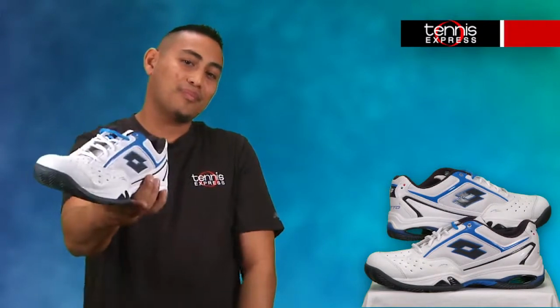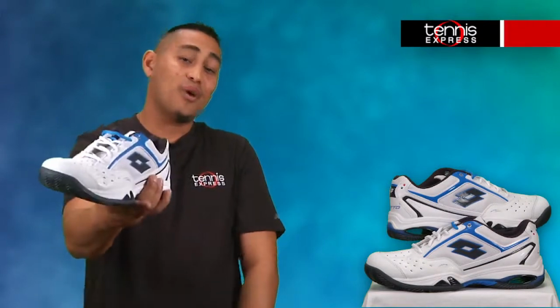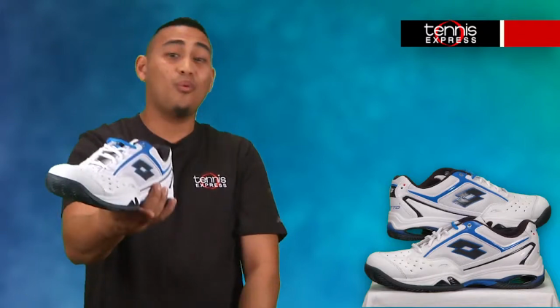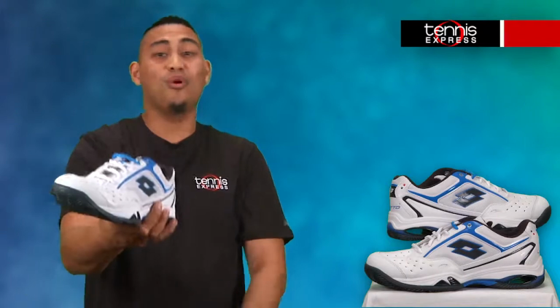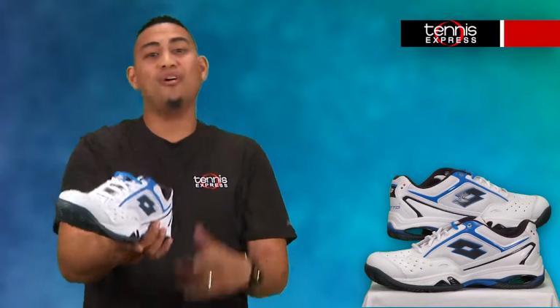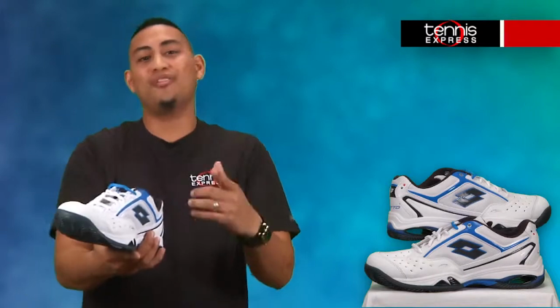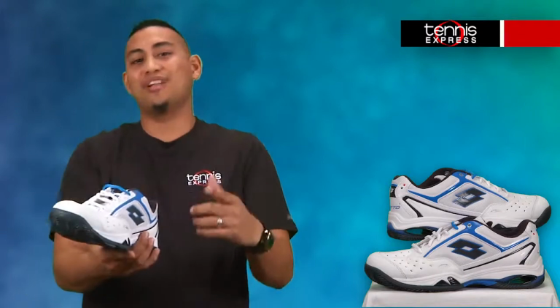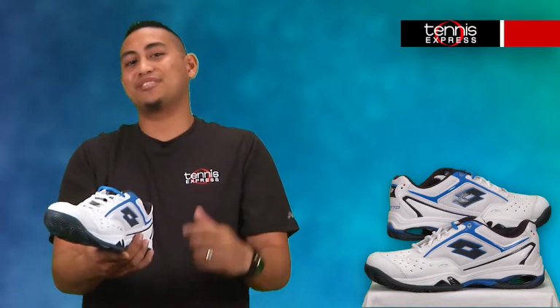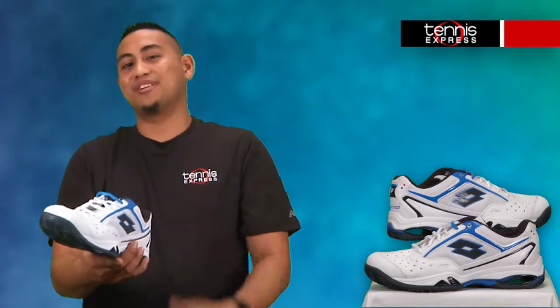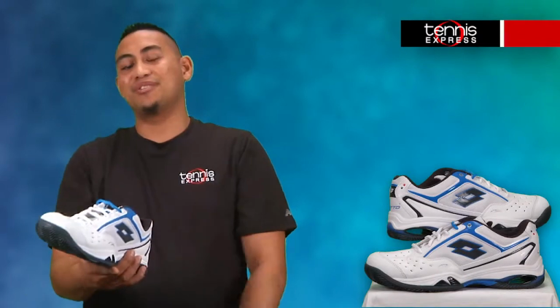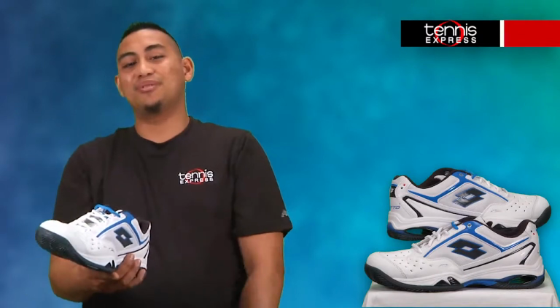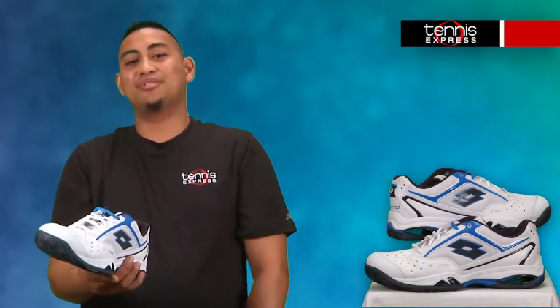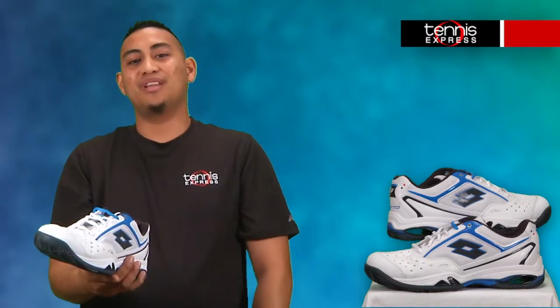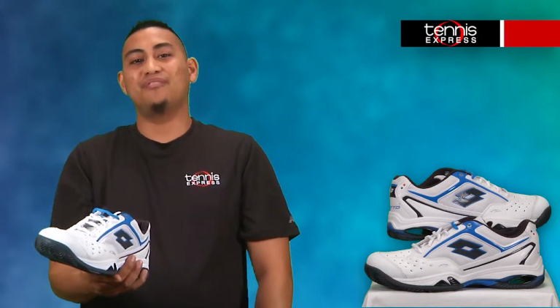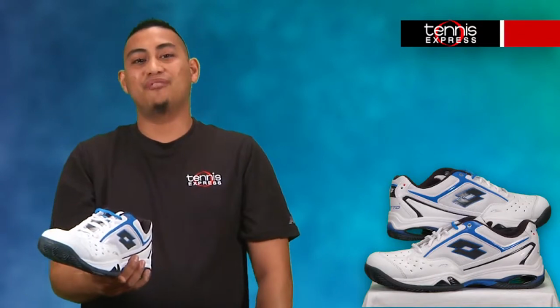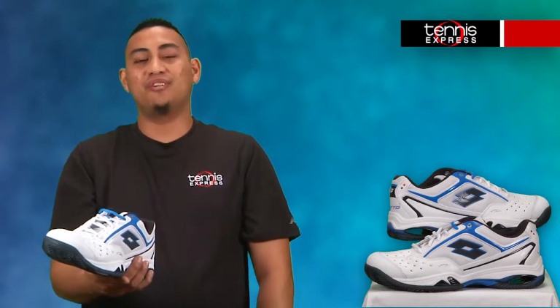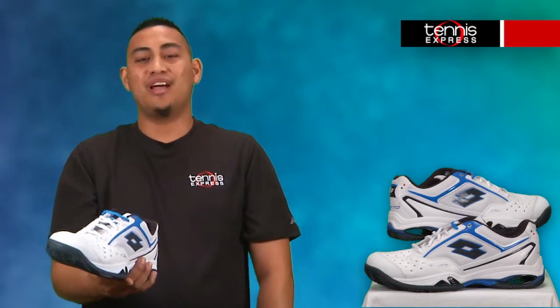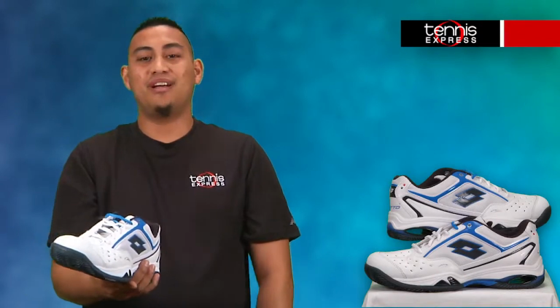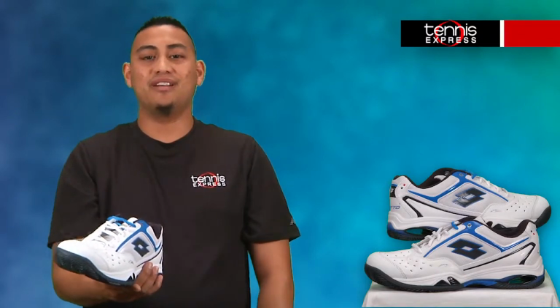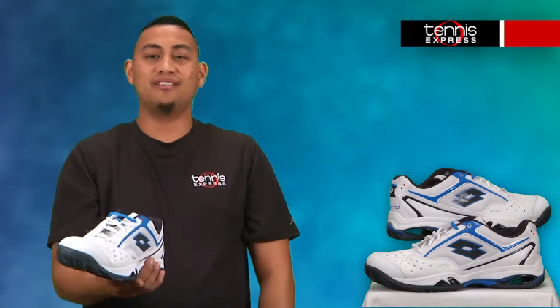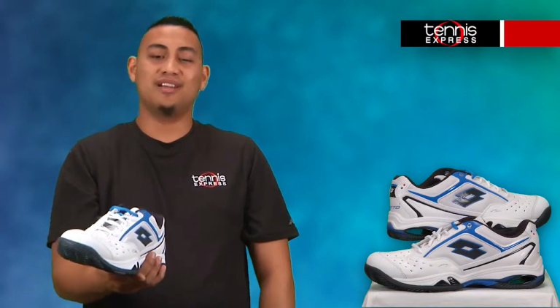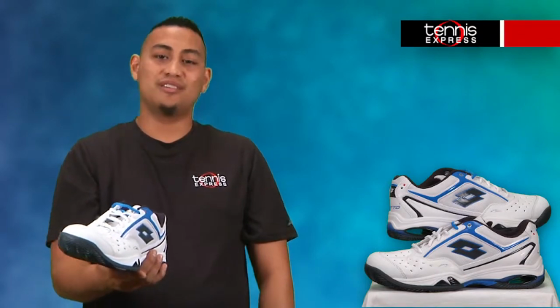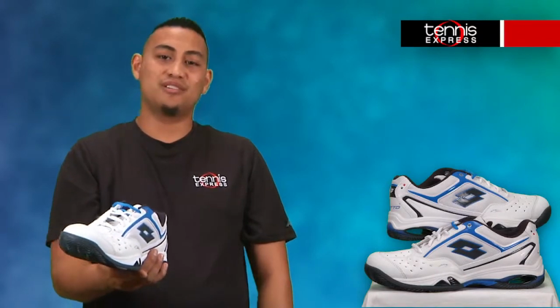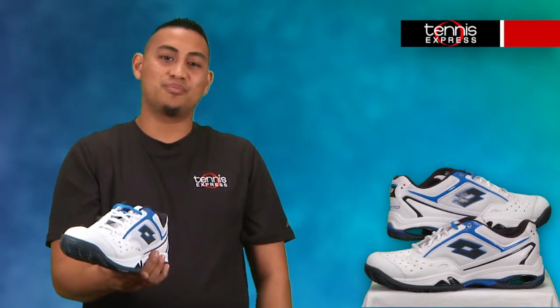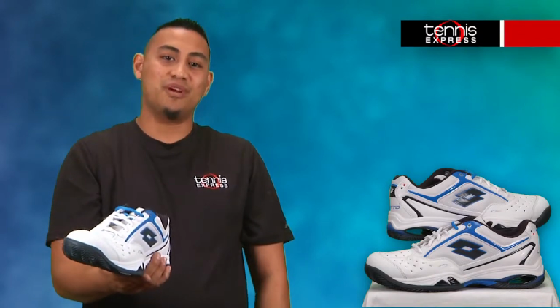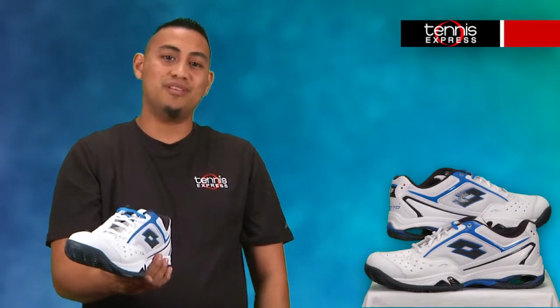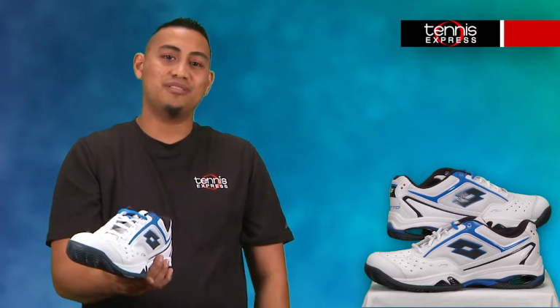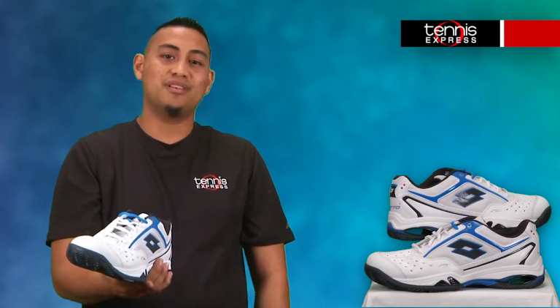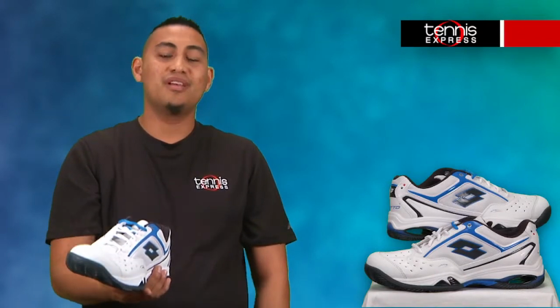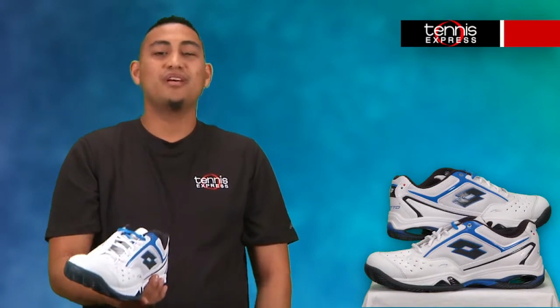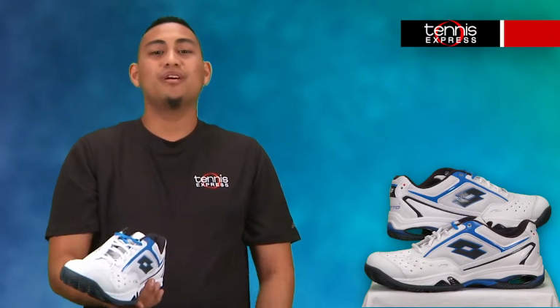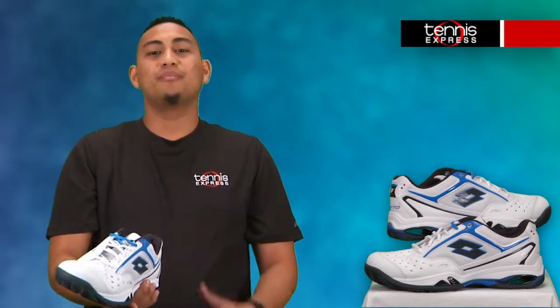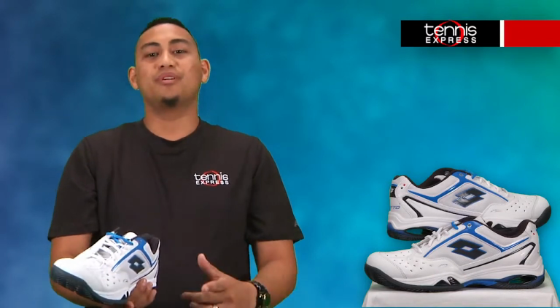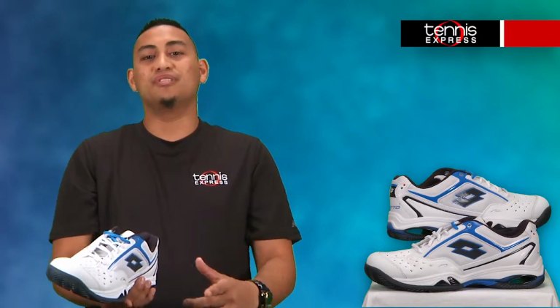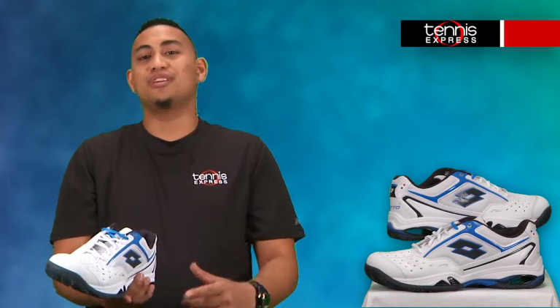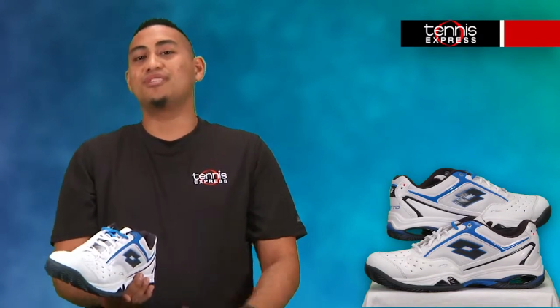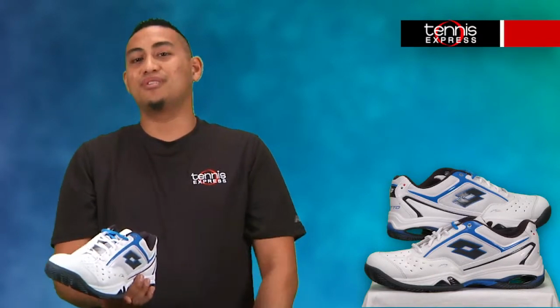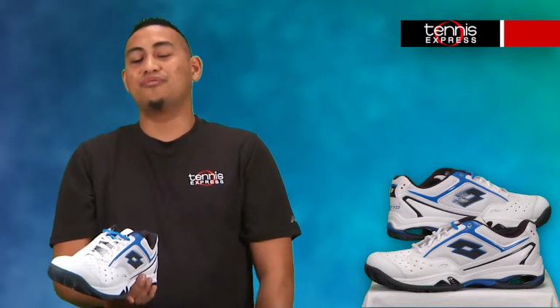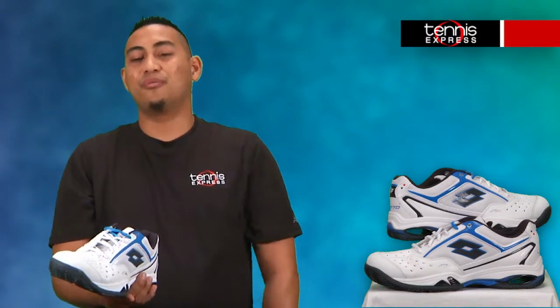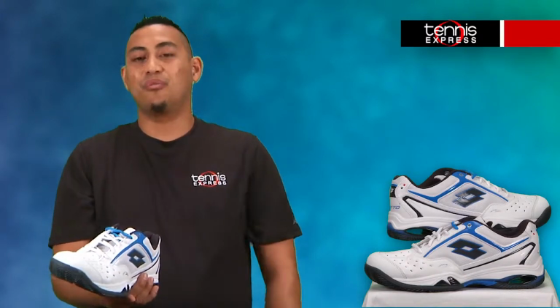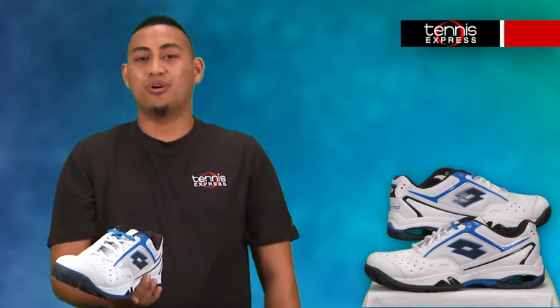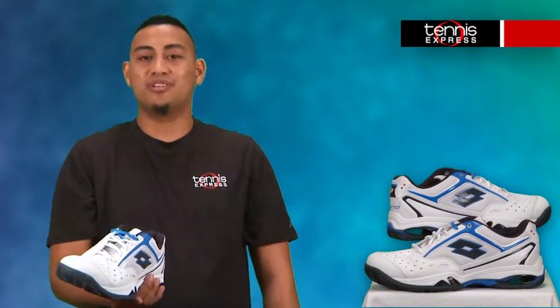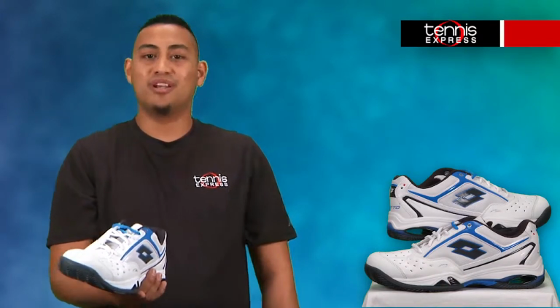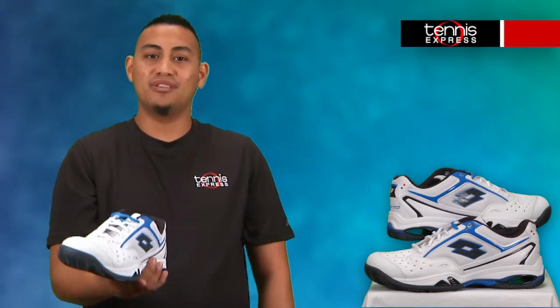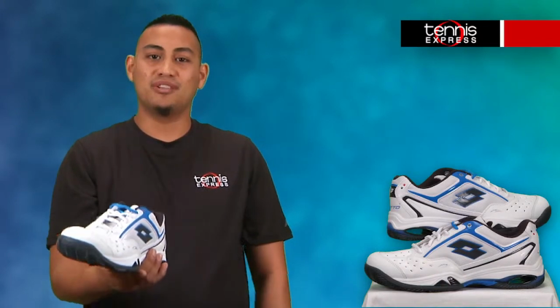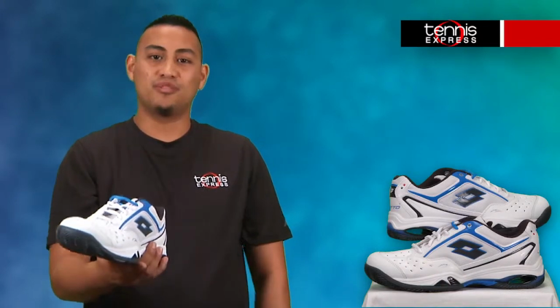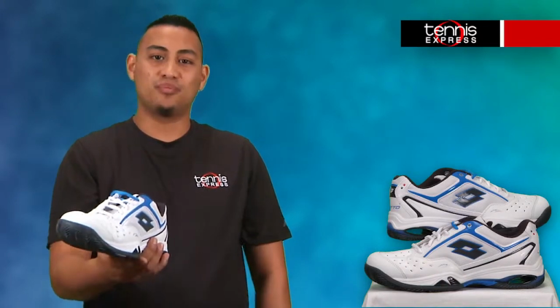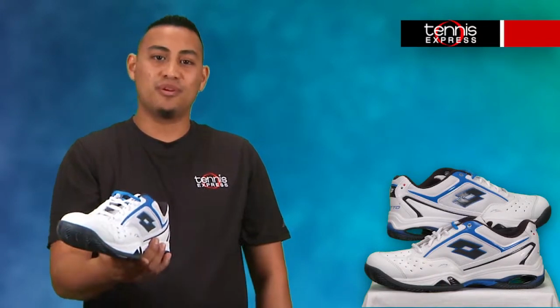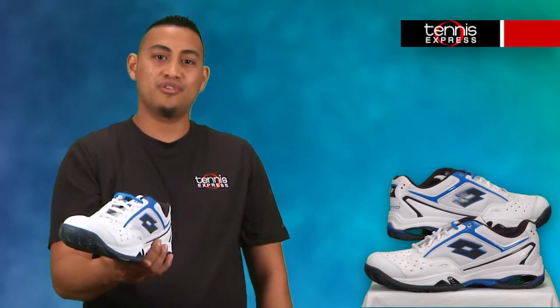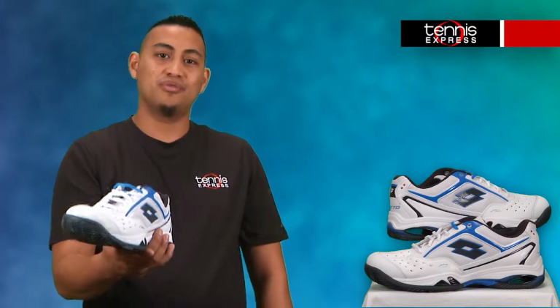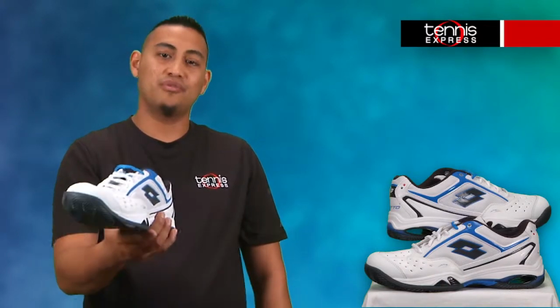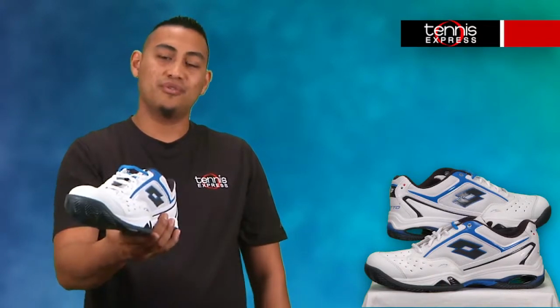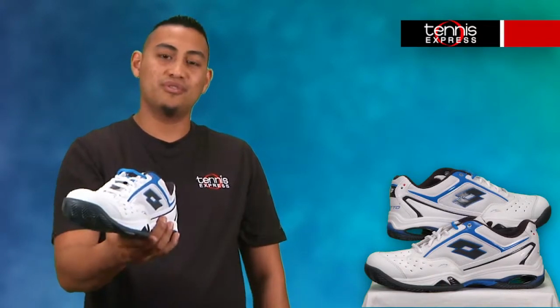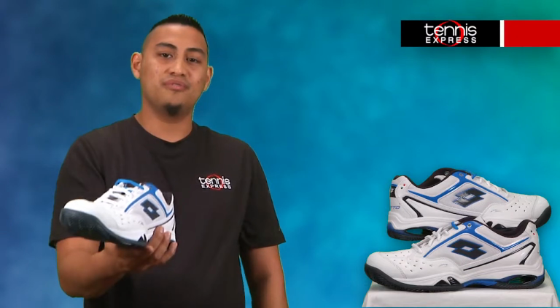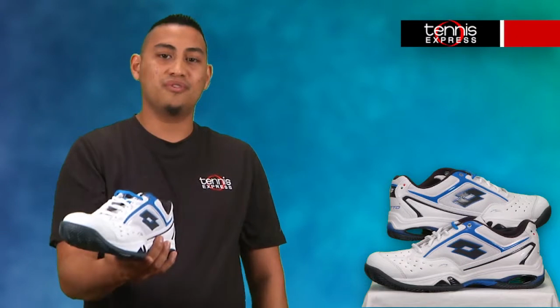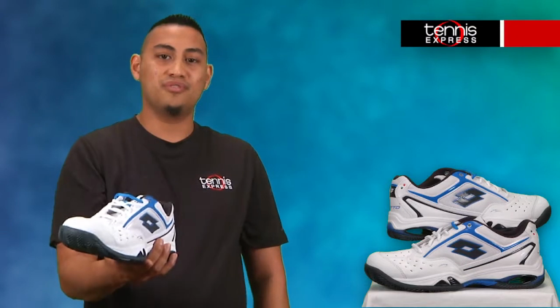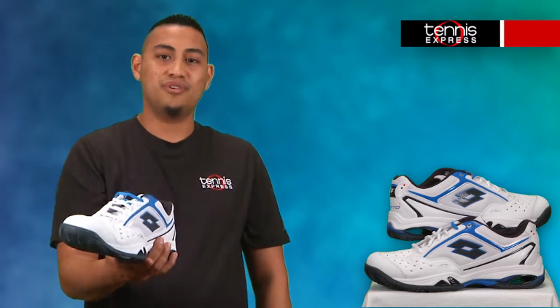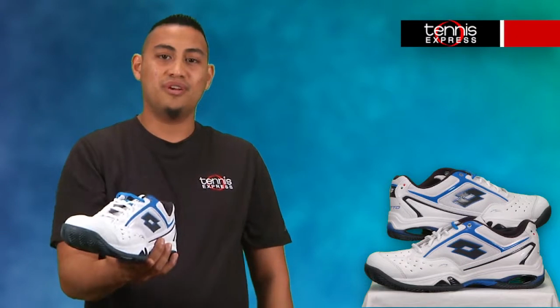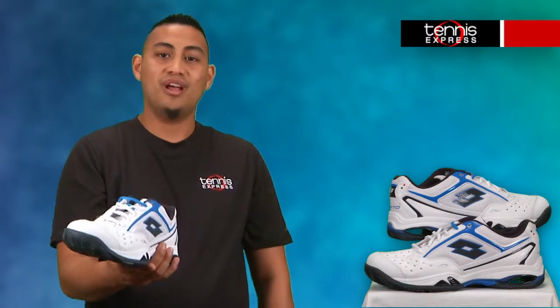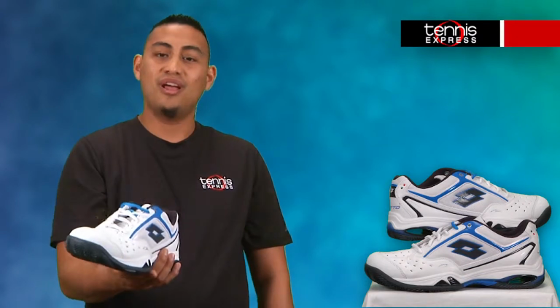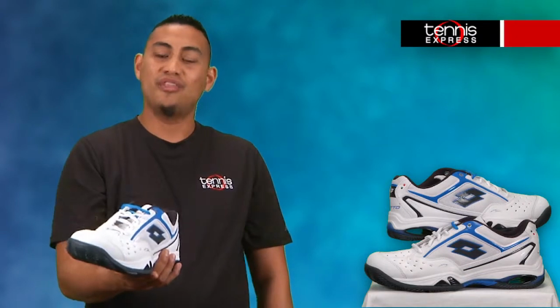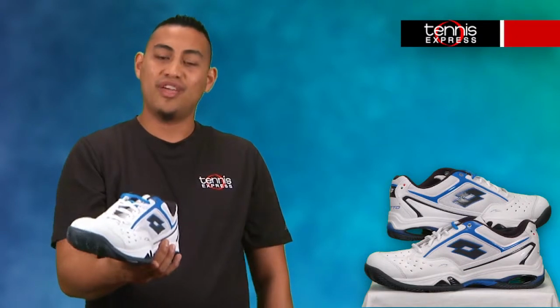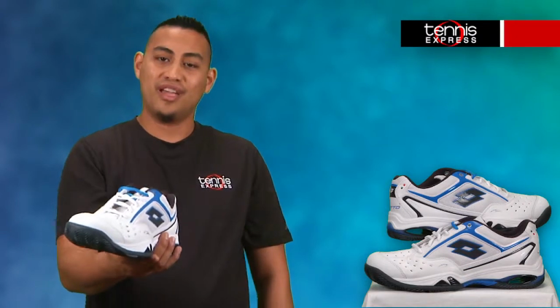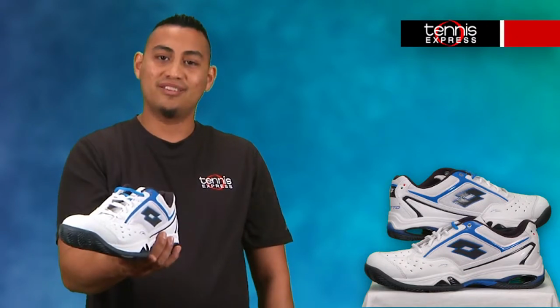Well that's gonna do it today for now here at Tennis Express. Please stay tuned for more Tennis Express shoe reviews in the future. Thanks.